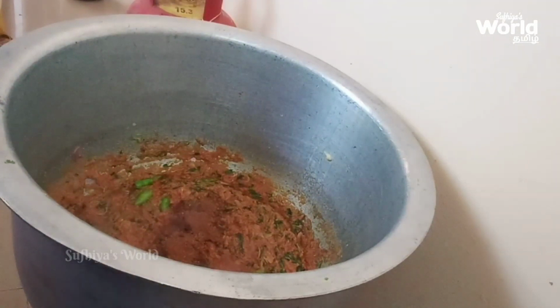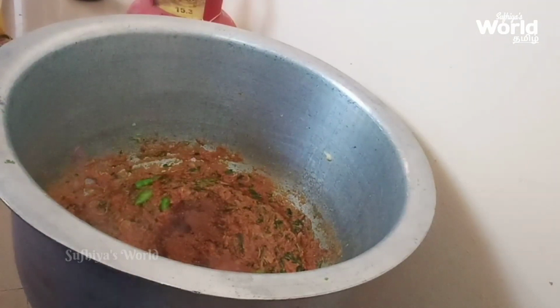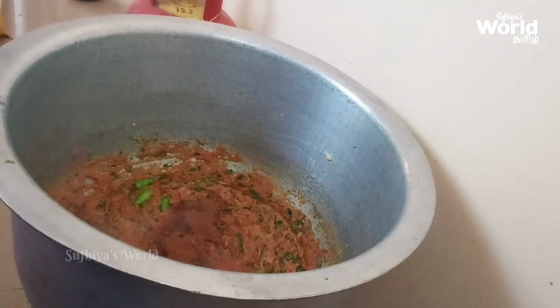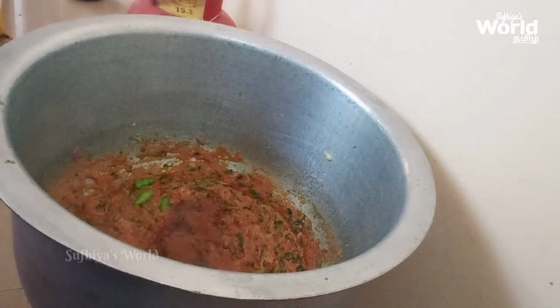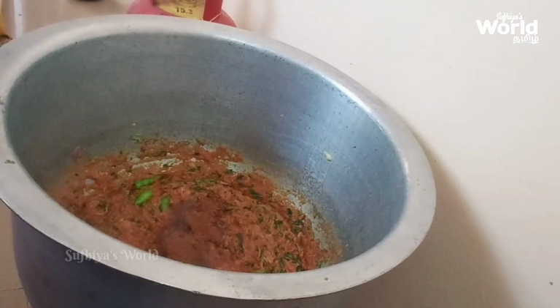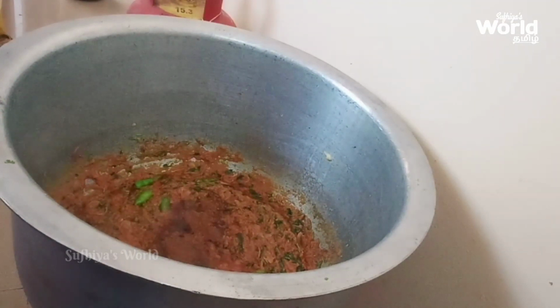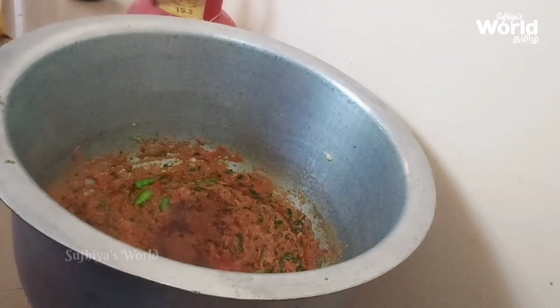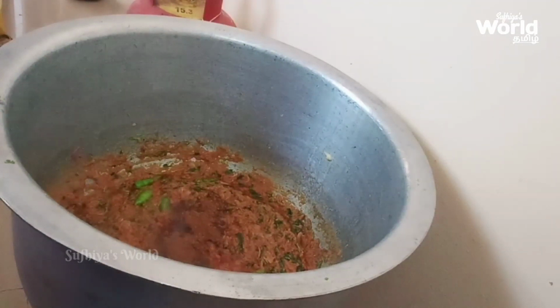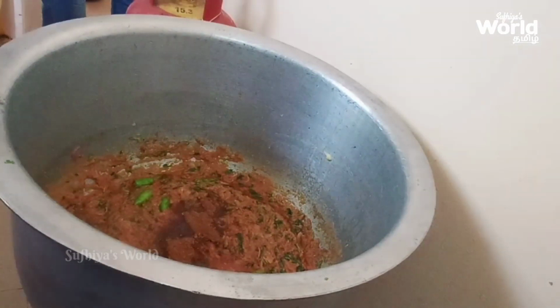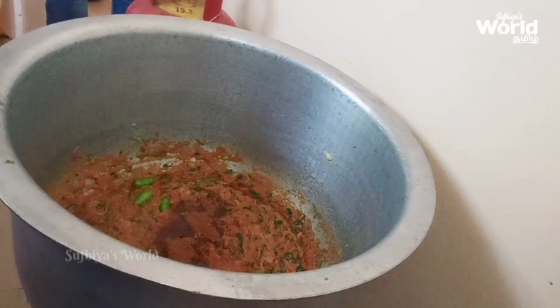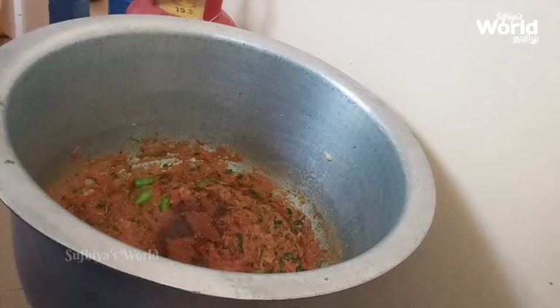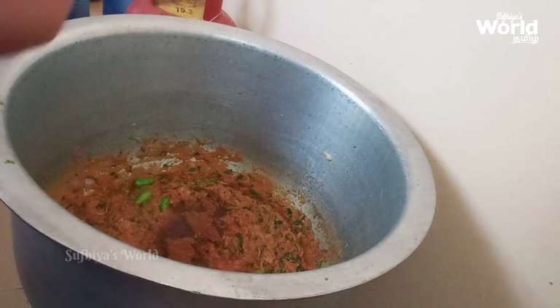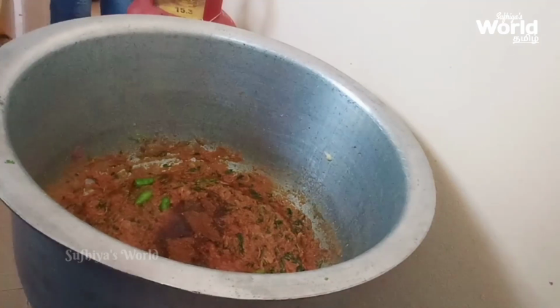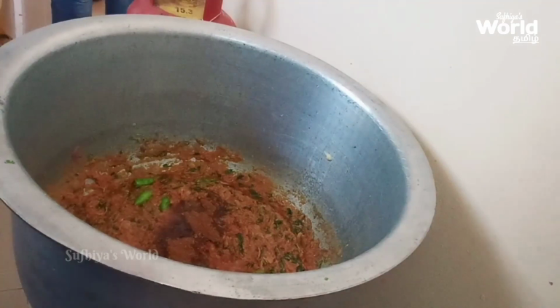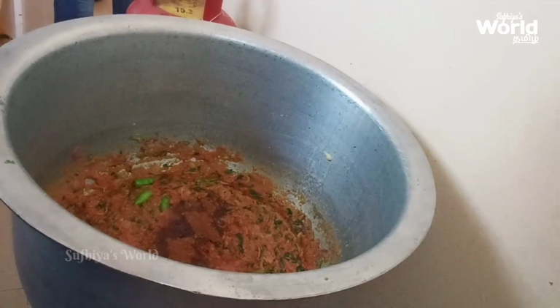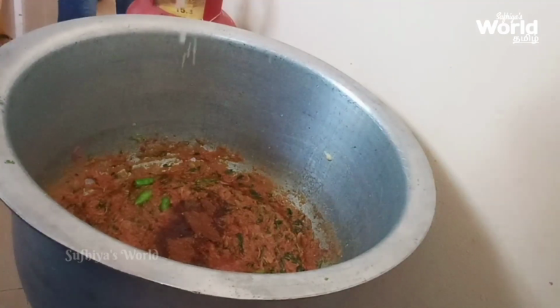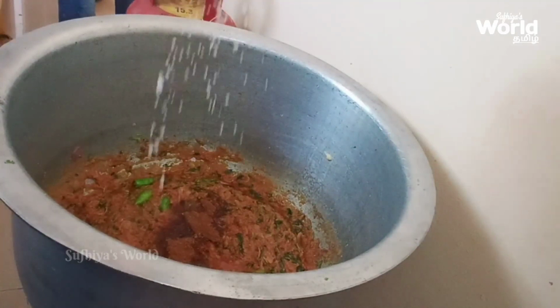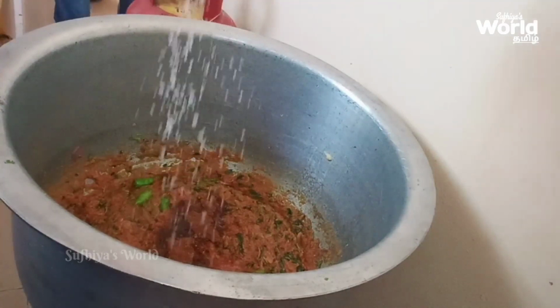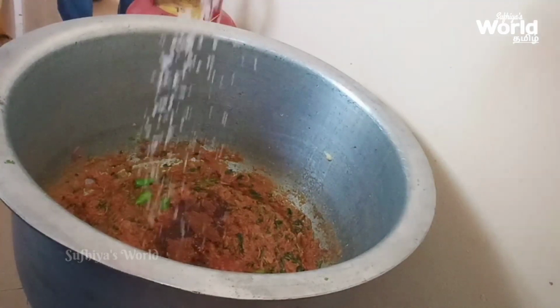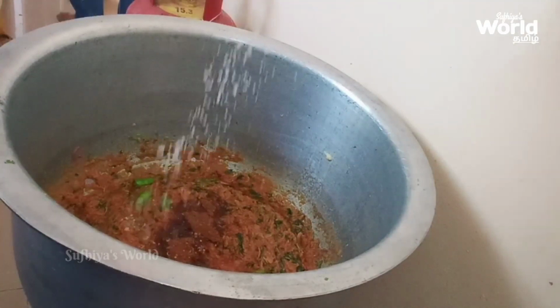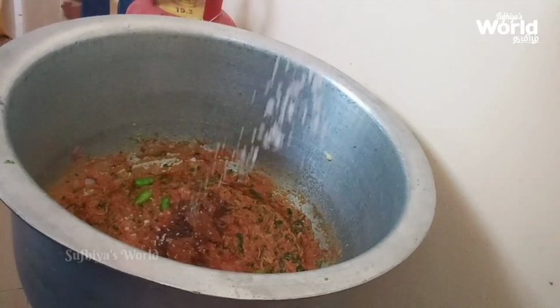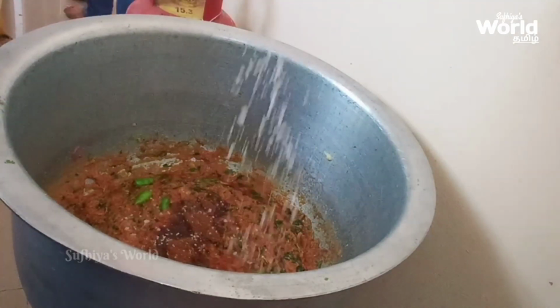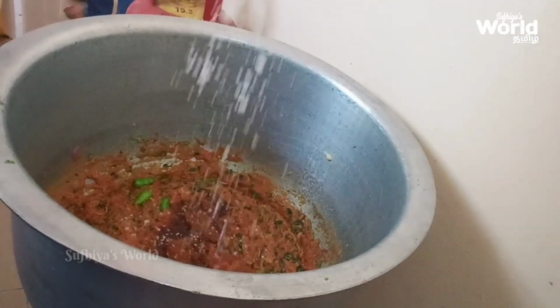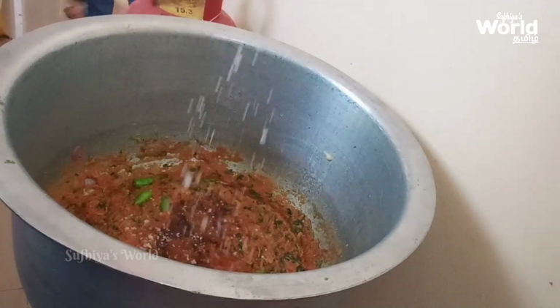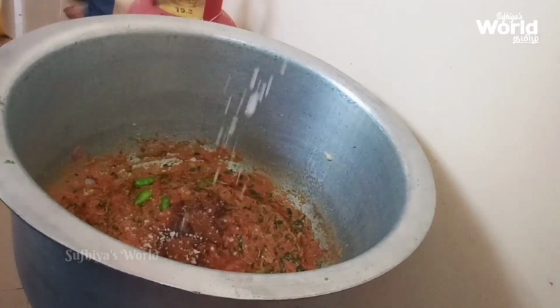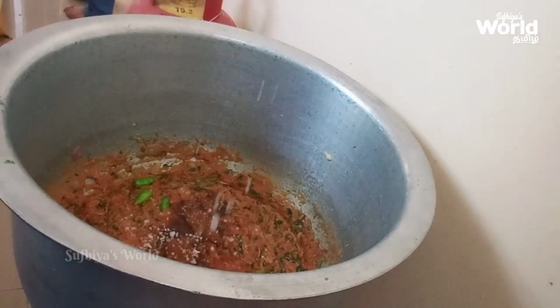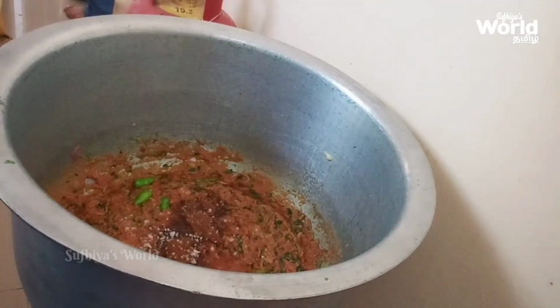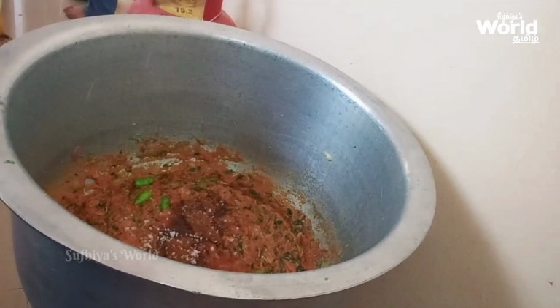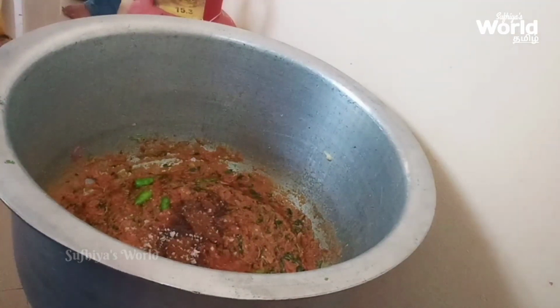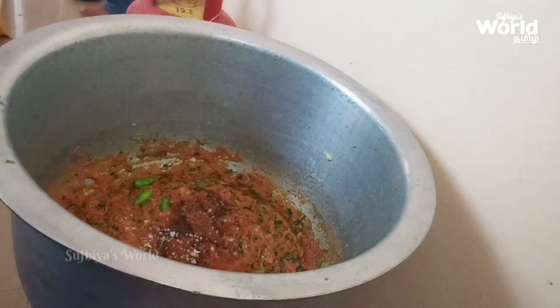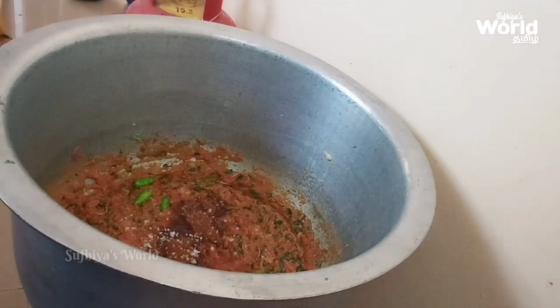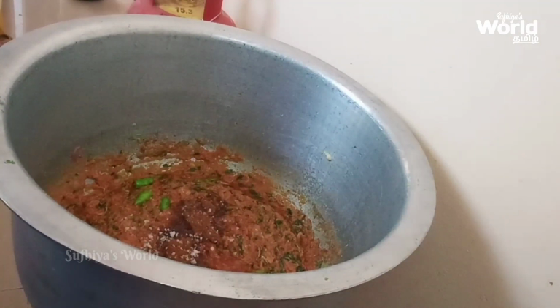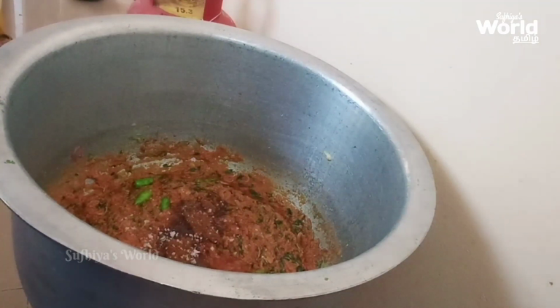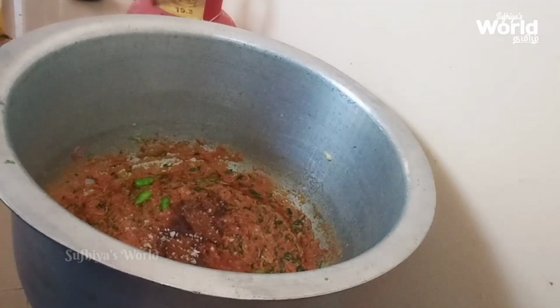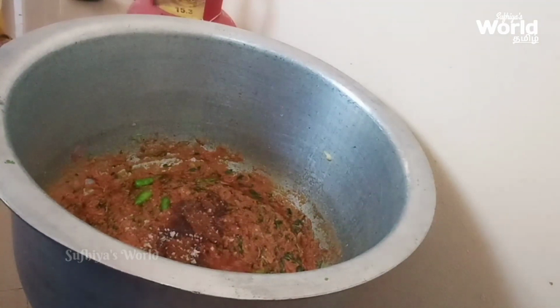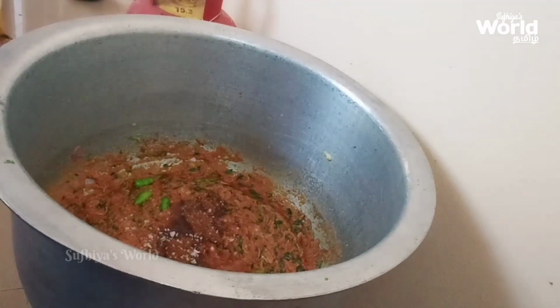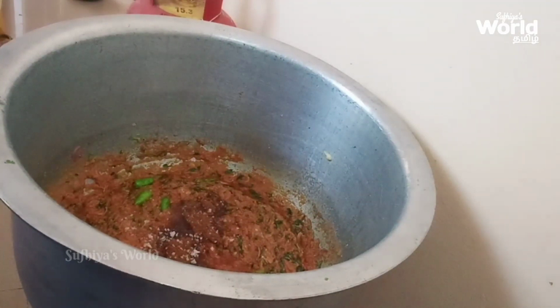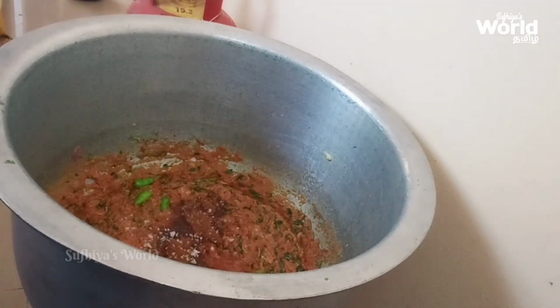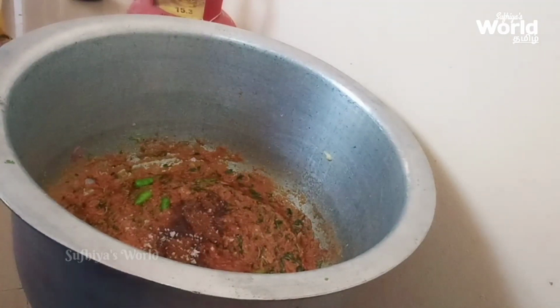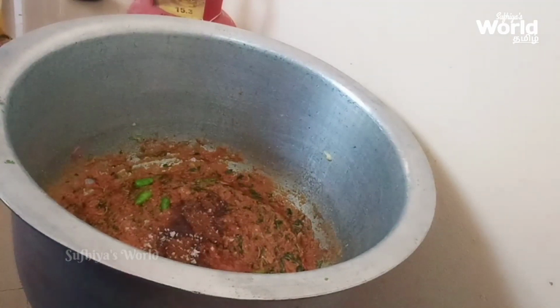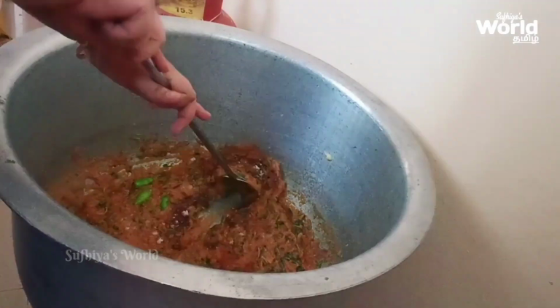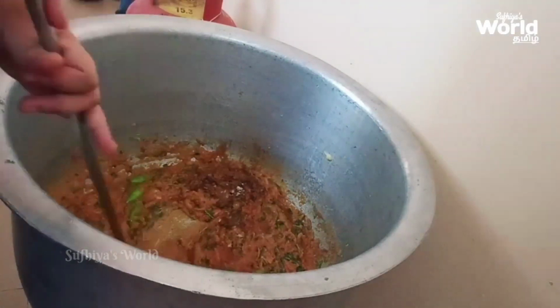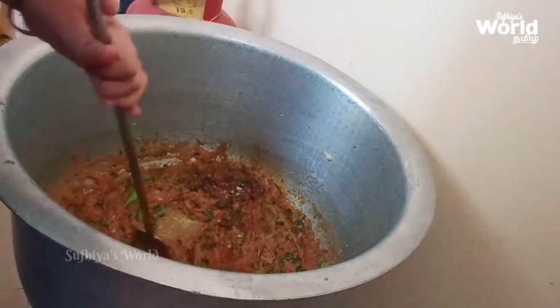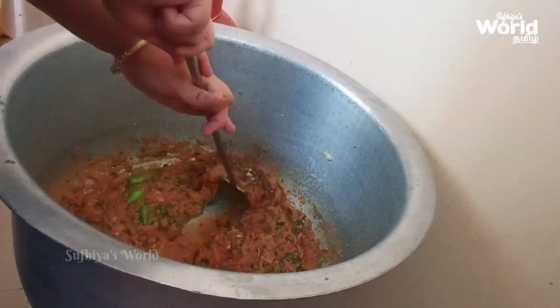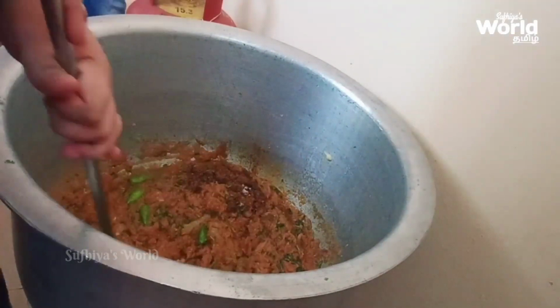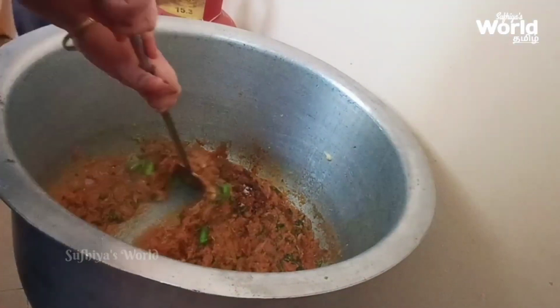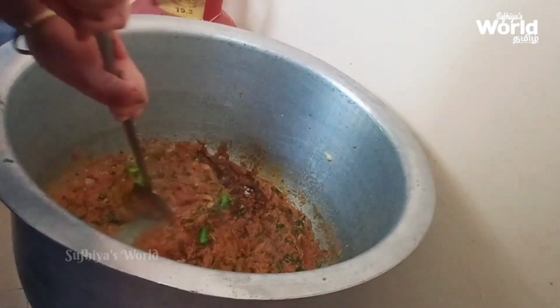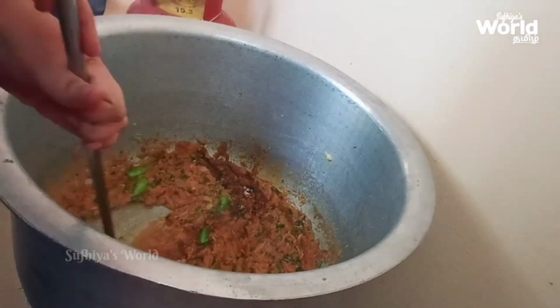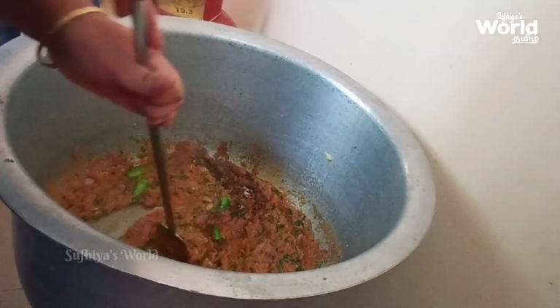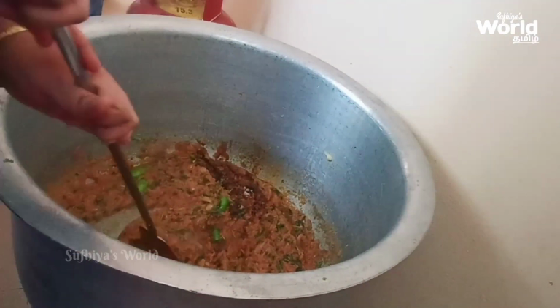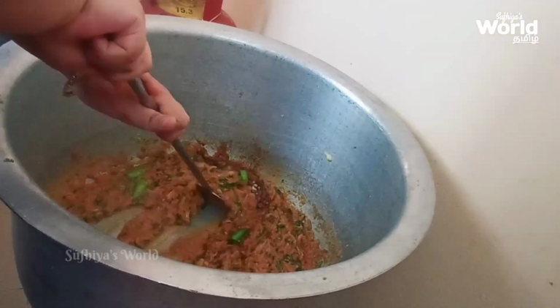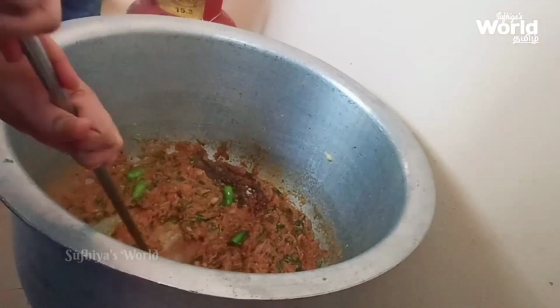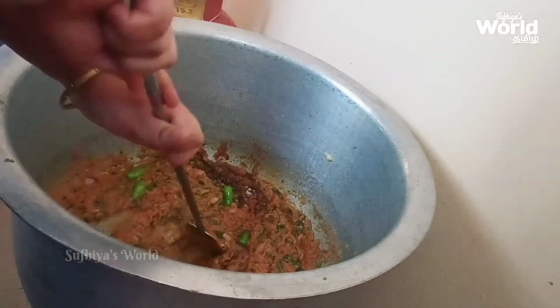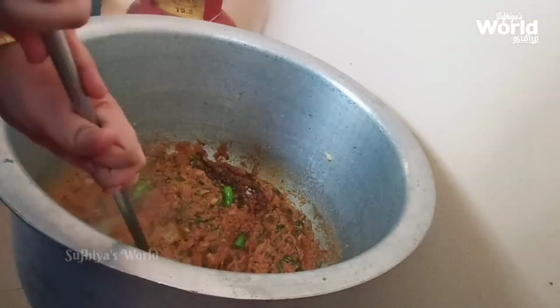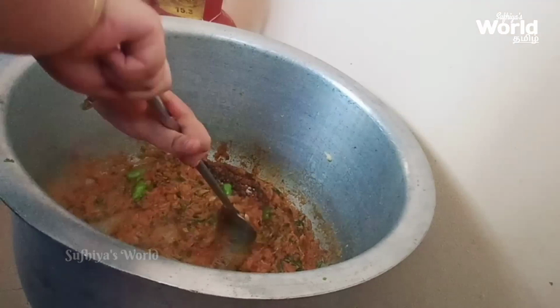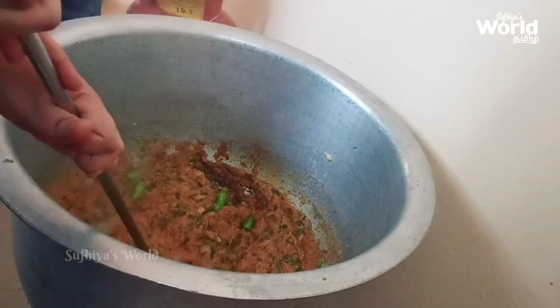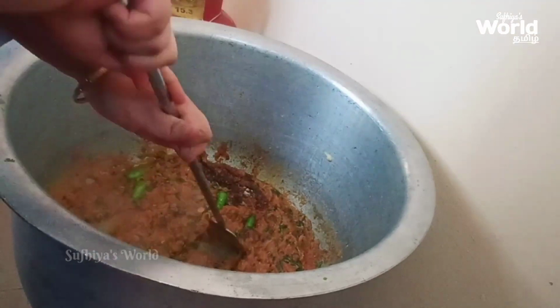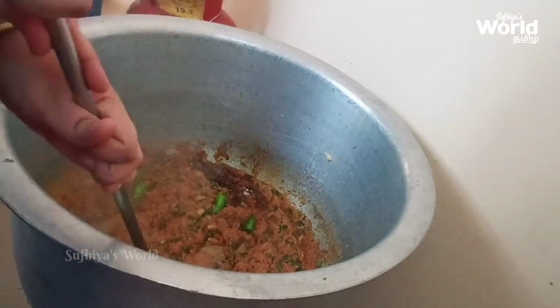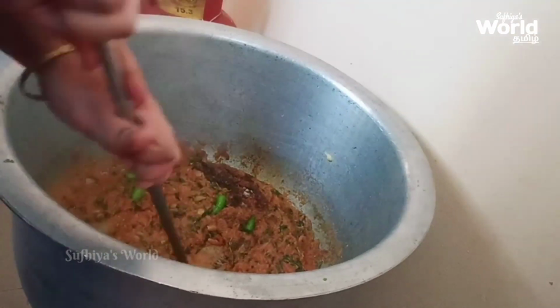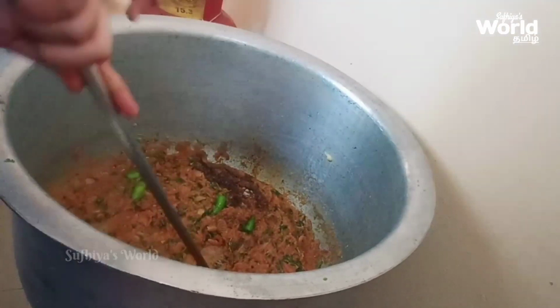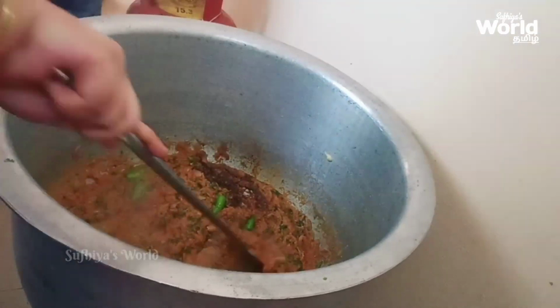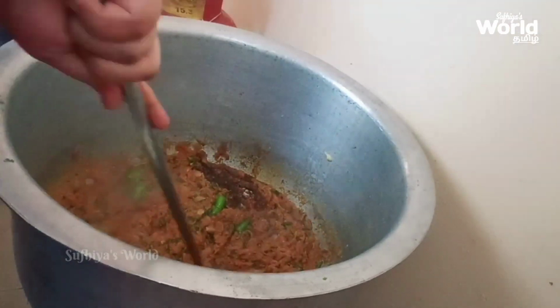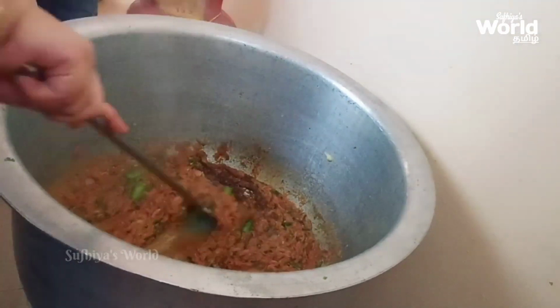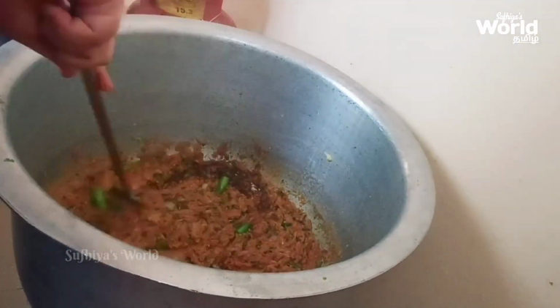Add 10 grams of garam masala. Then add 10 grams of masala masala.